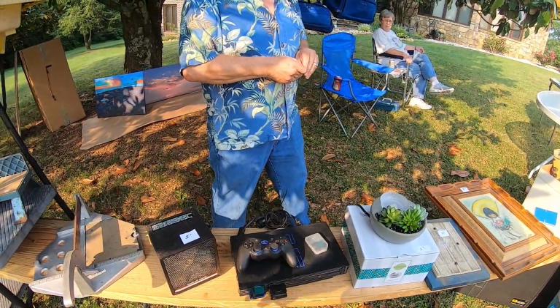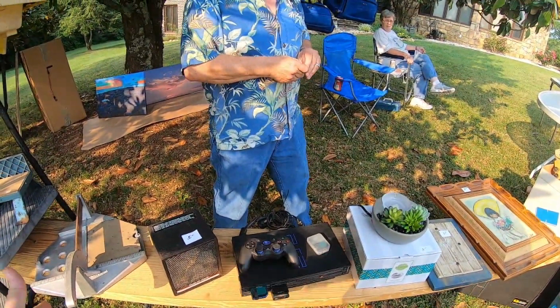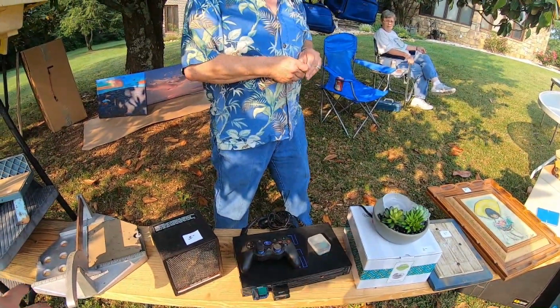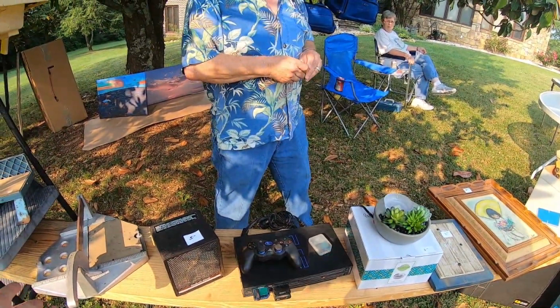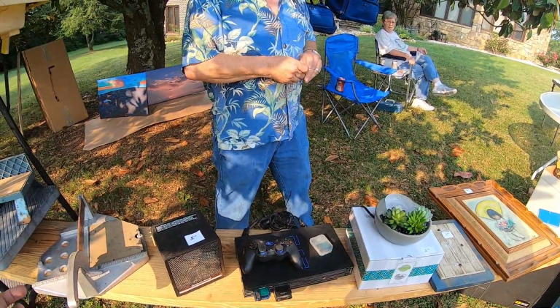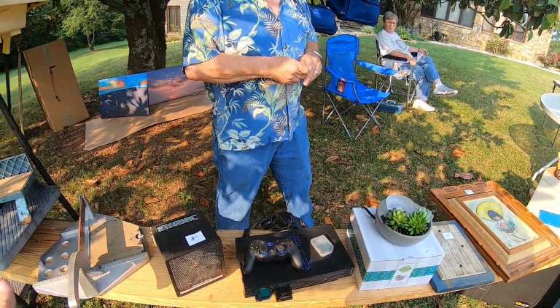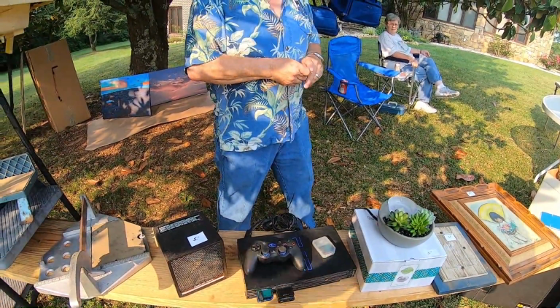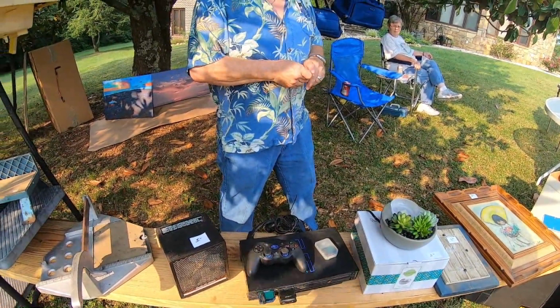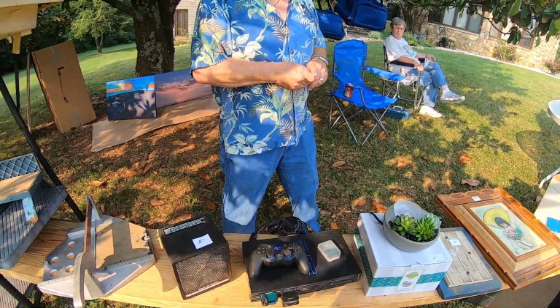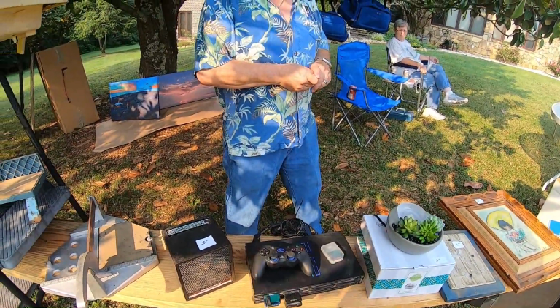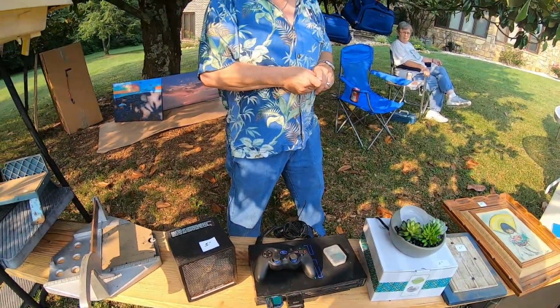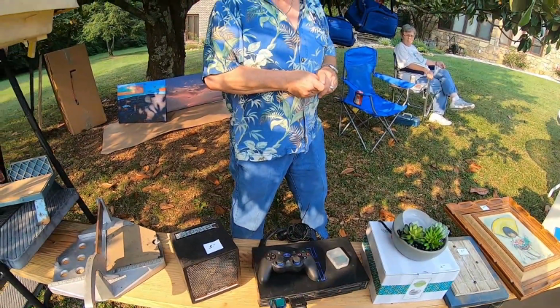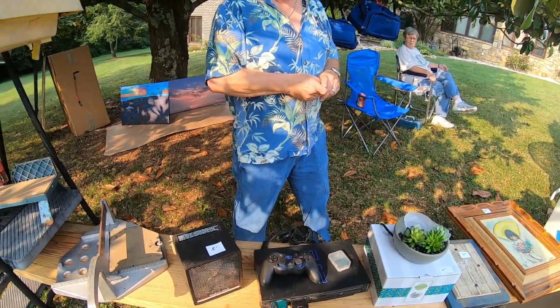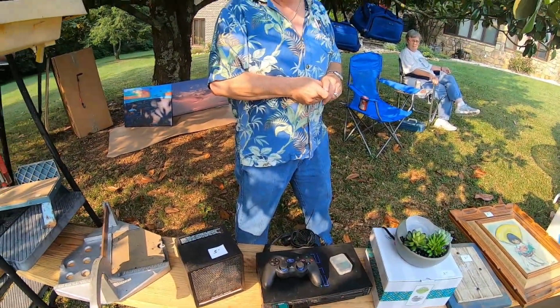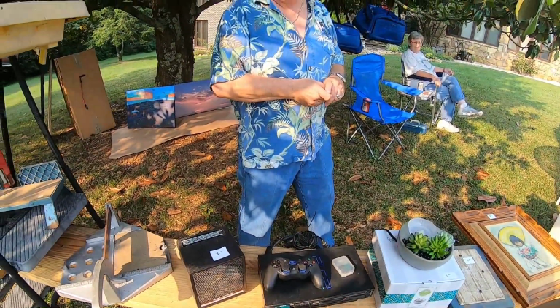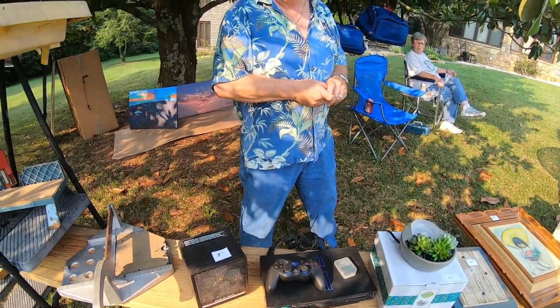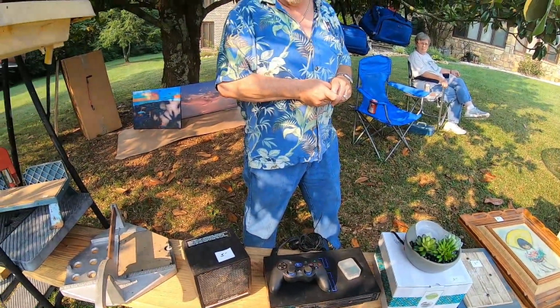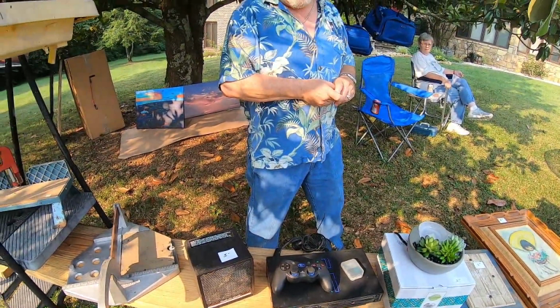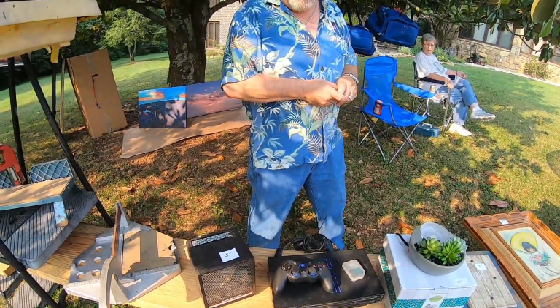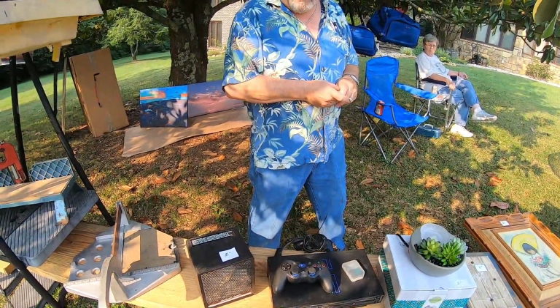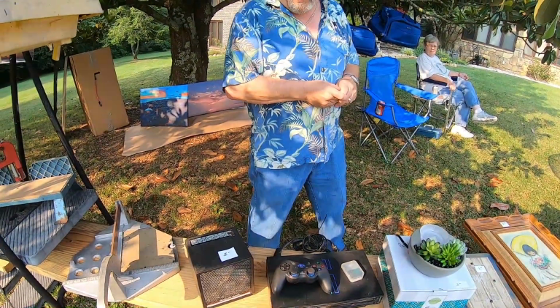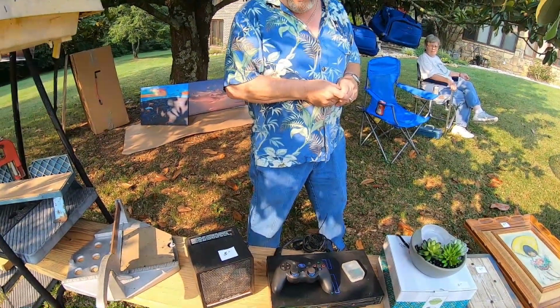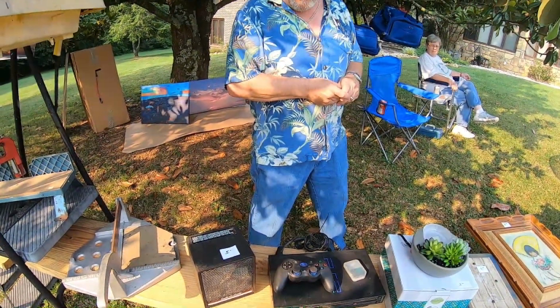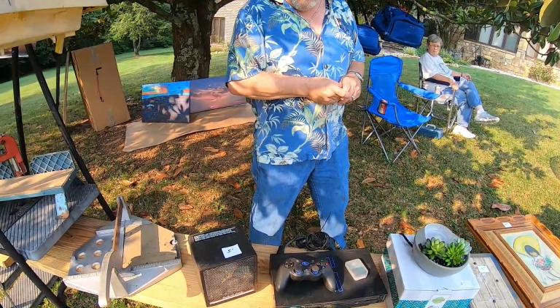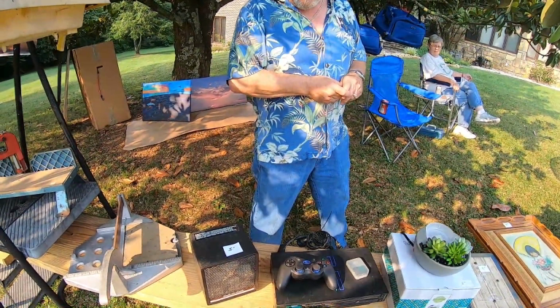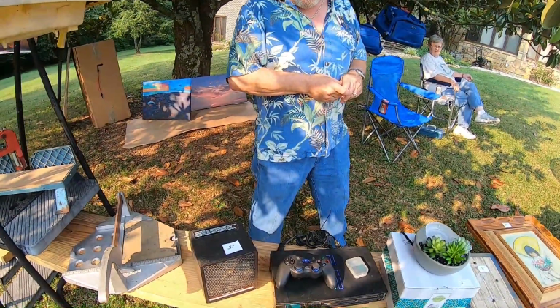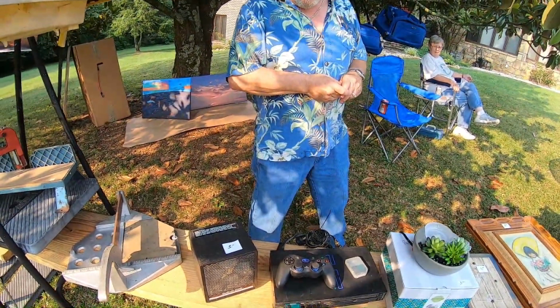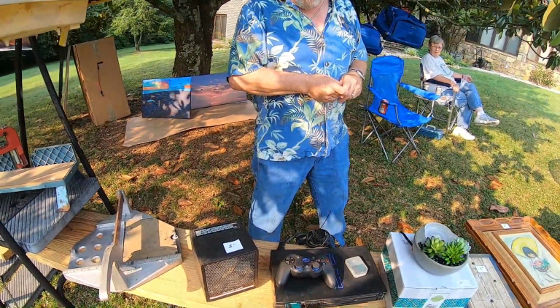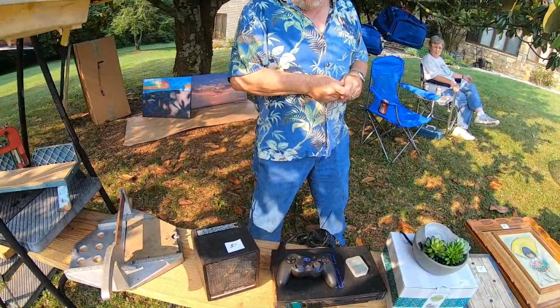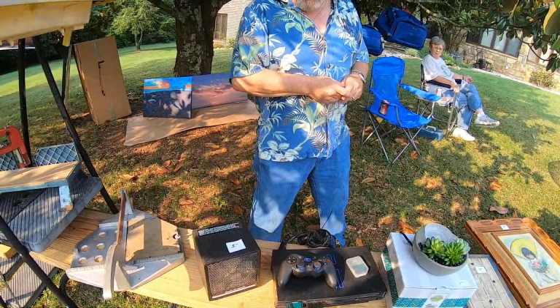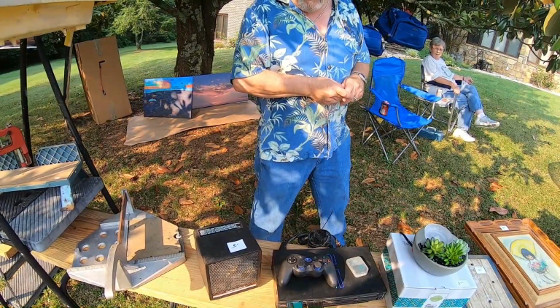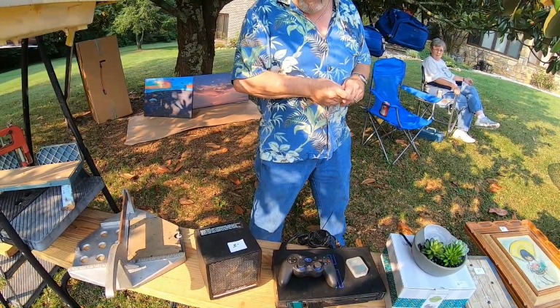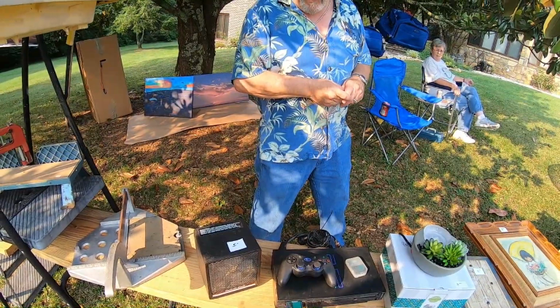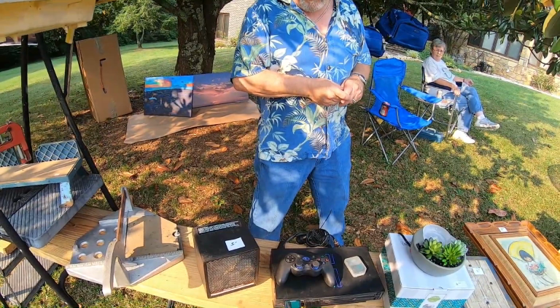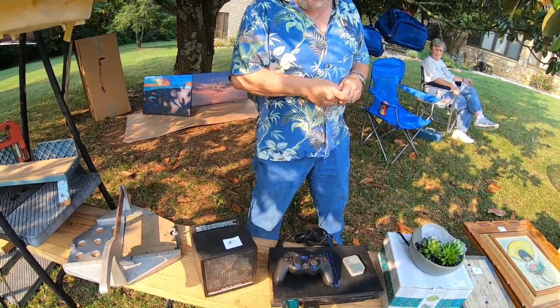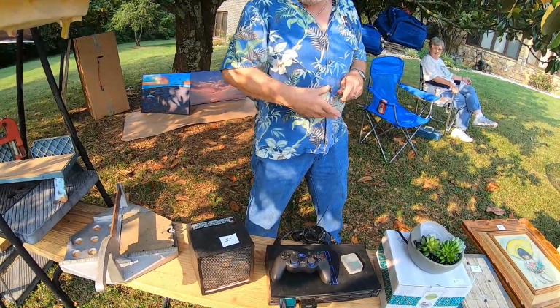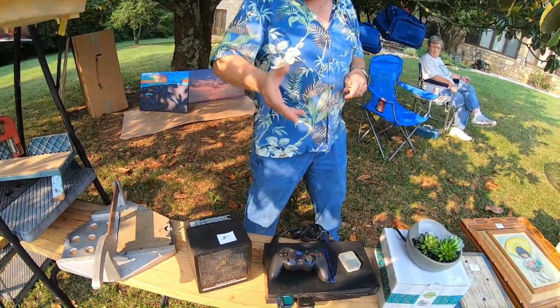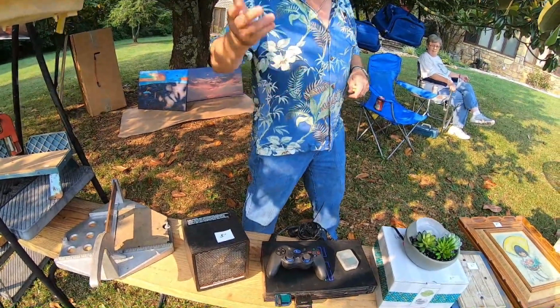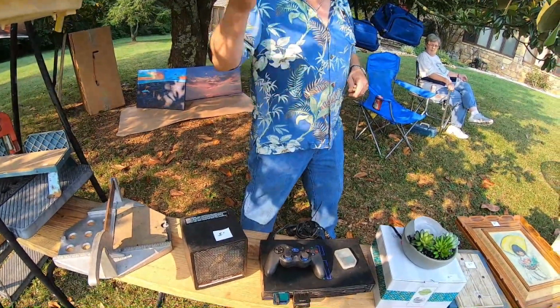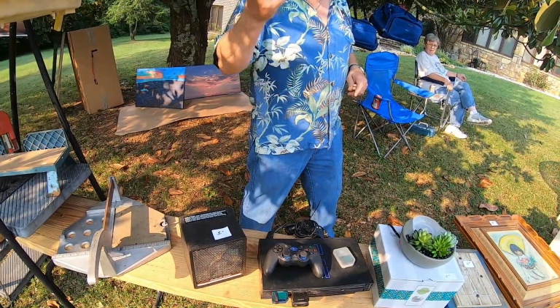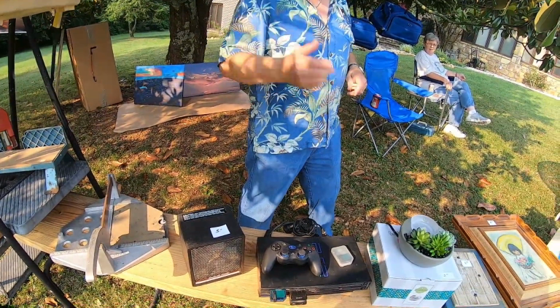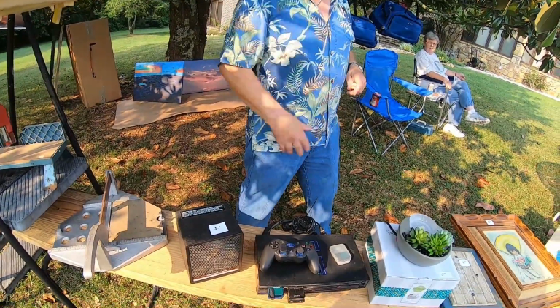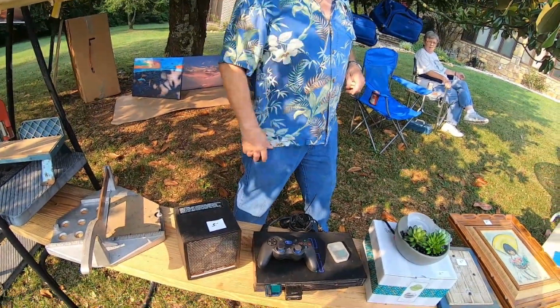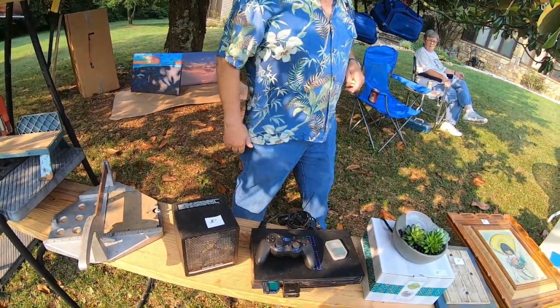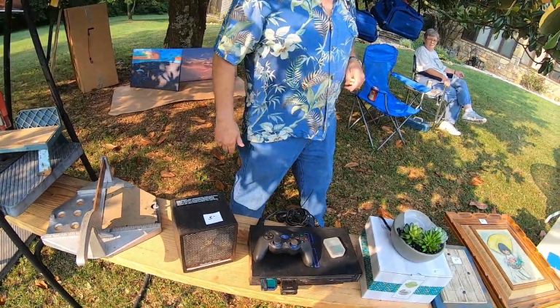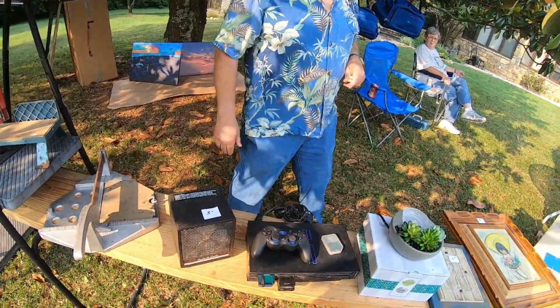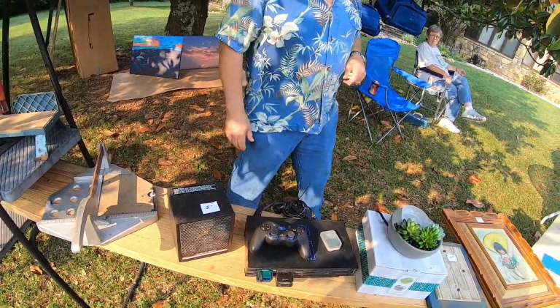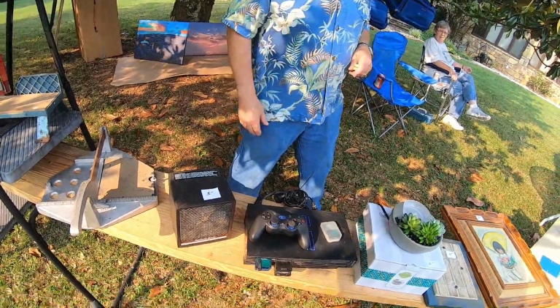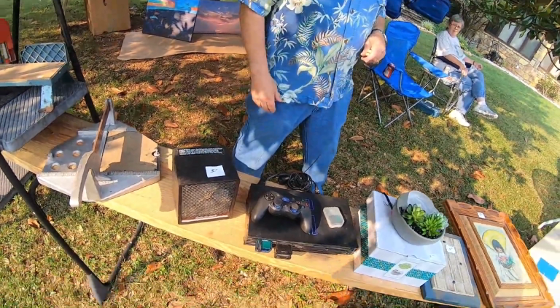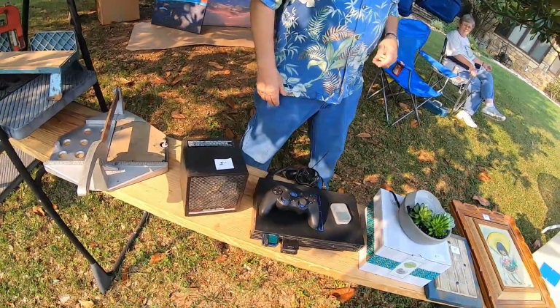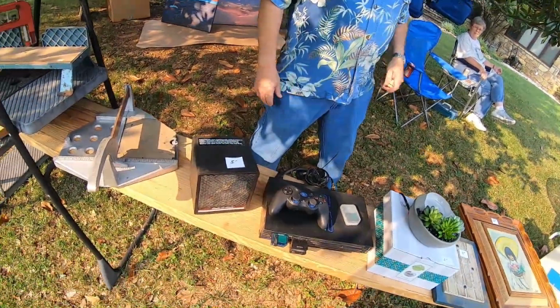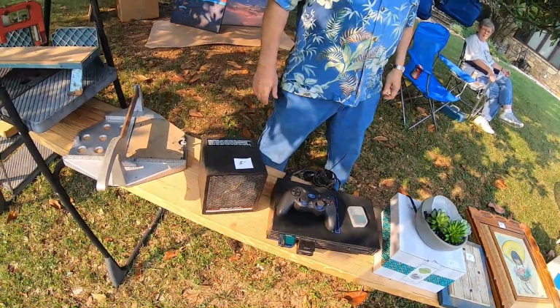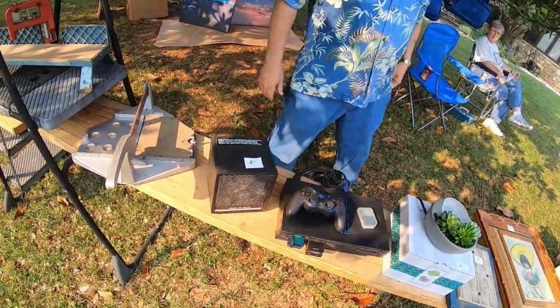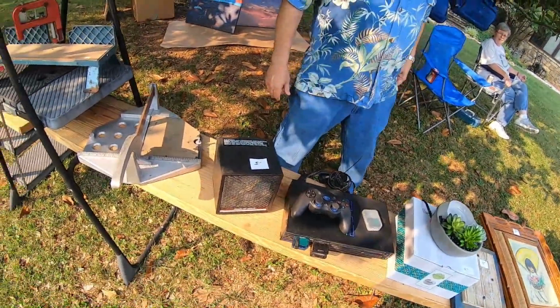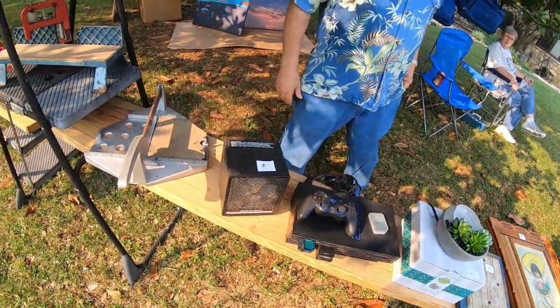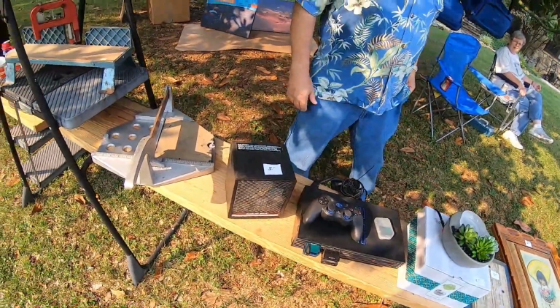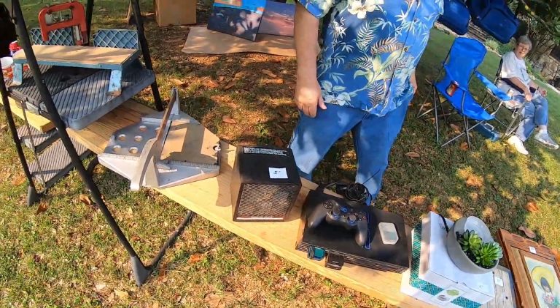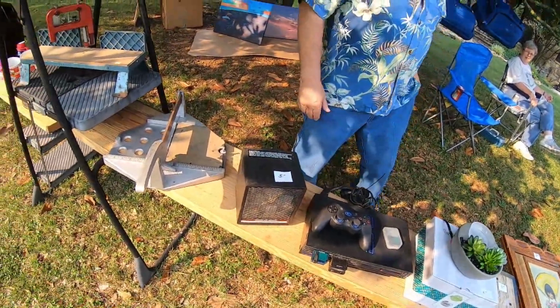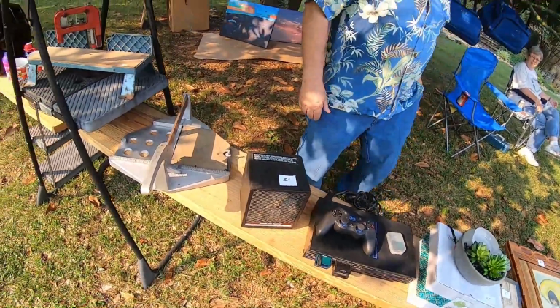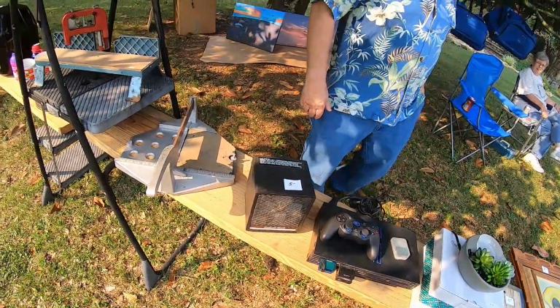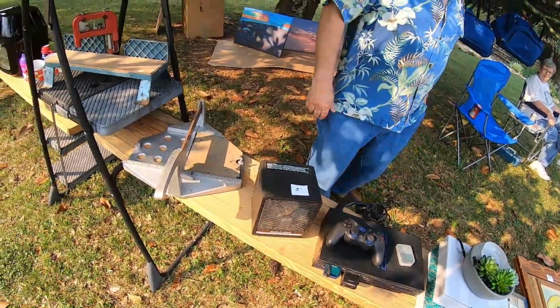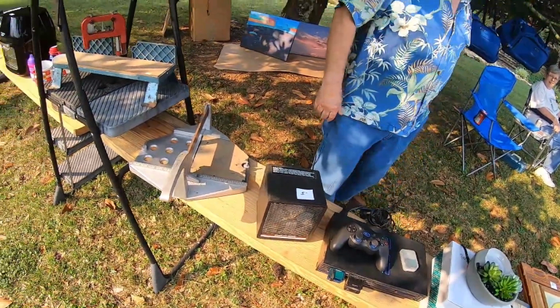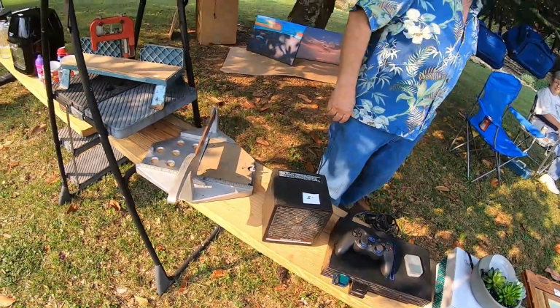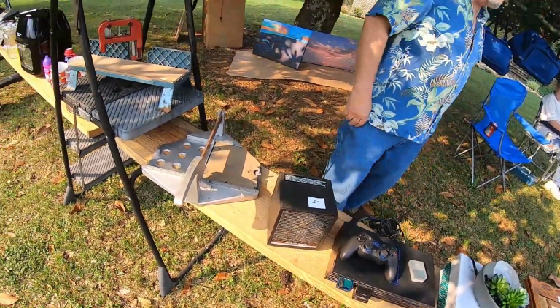What did you do, $15 for? Make it $20 and you can have it. Okay, I'll do that. All right.